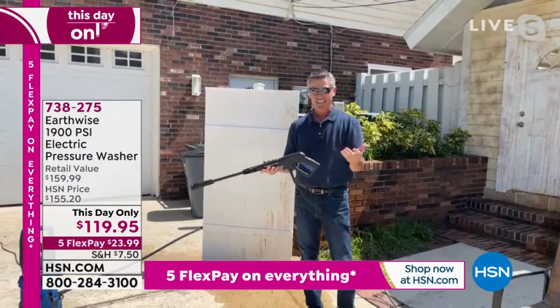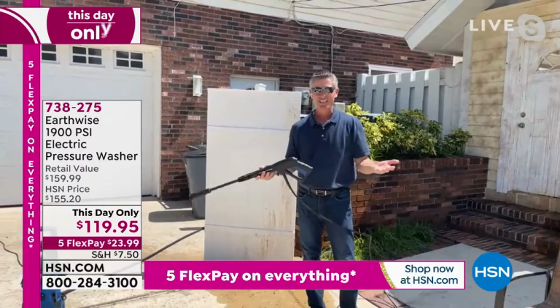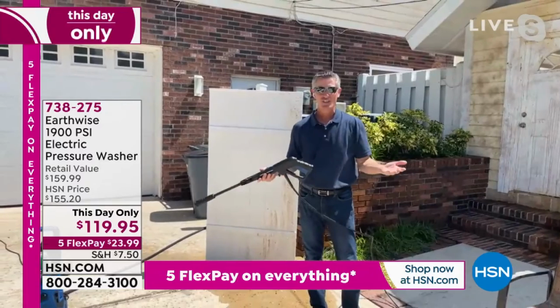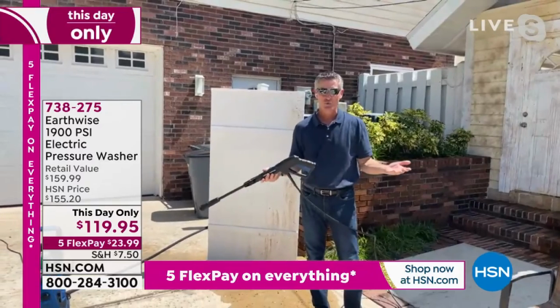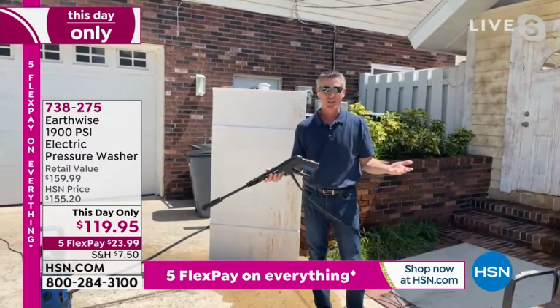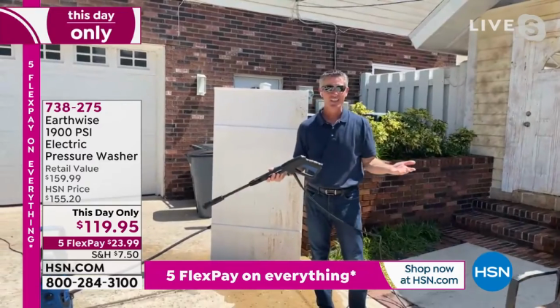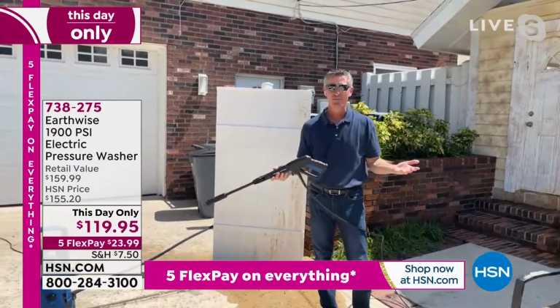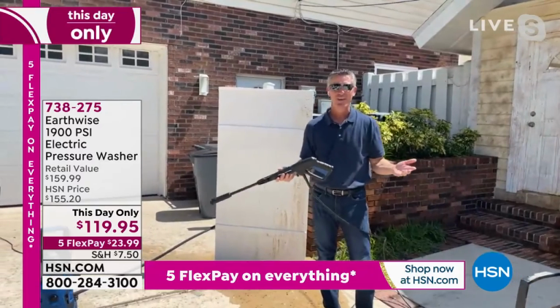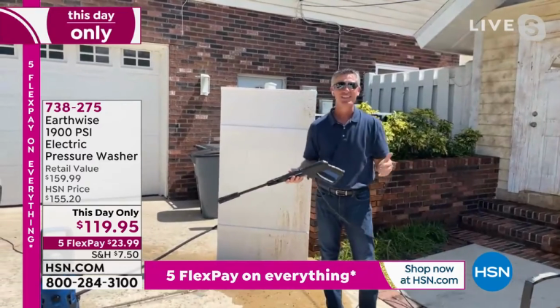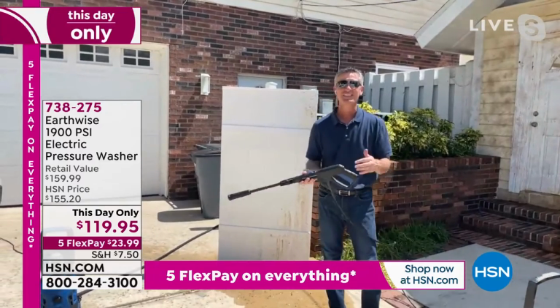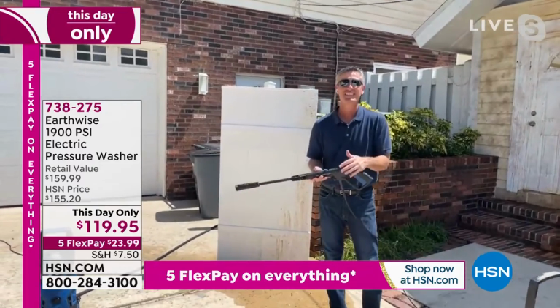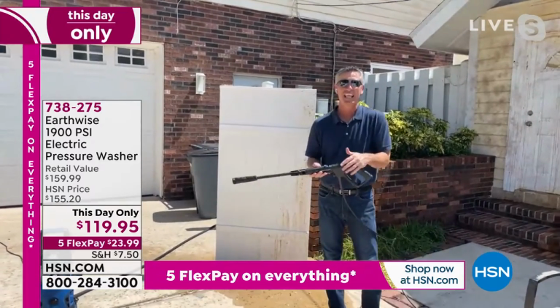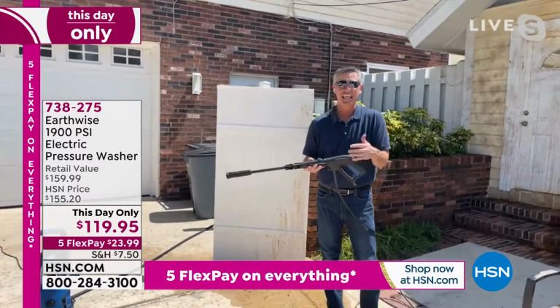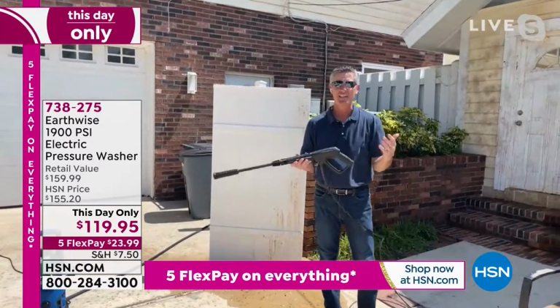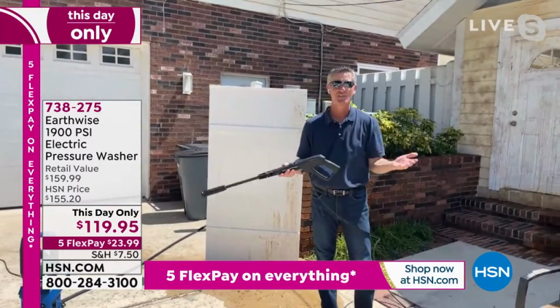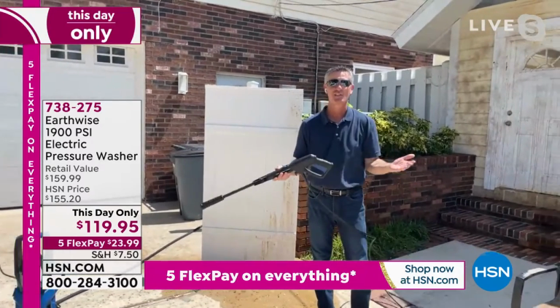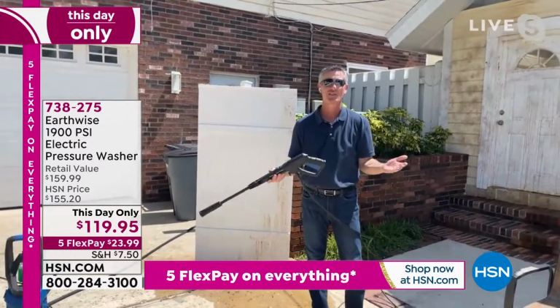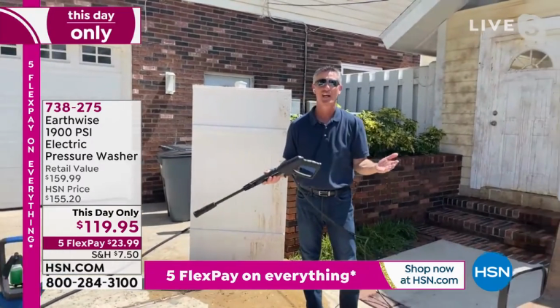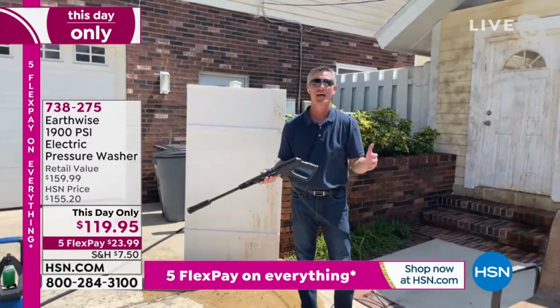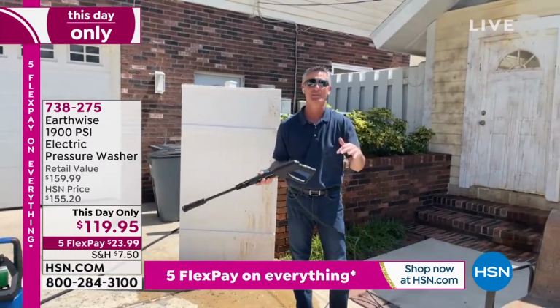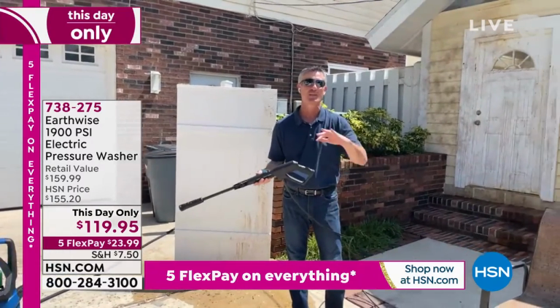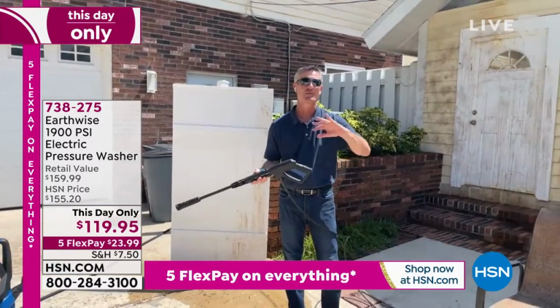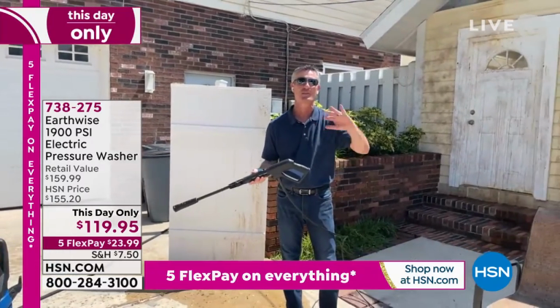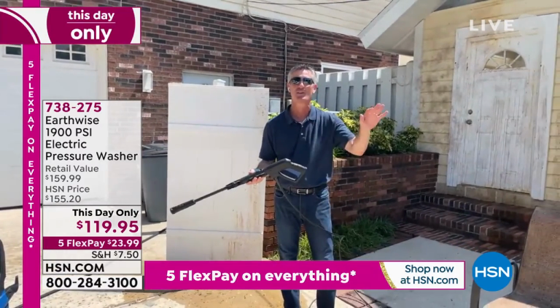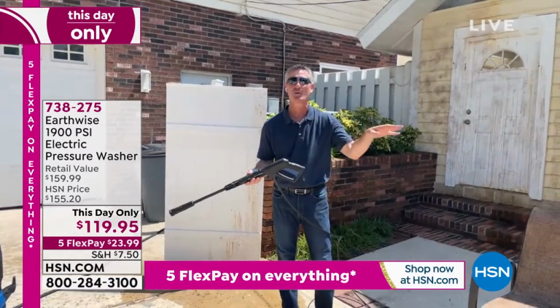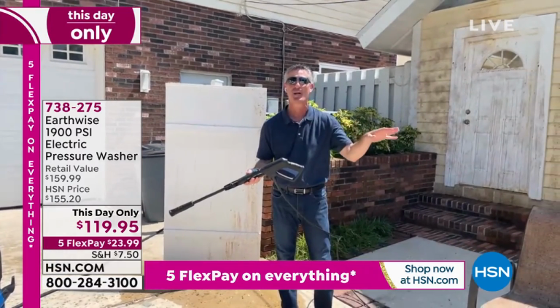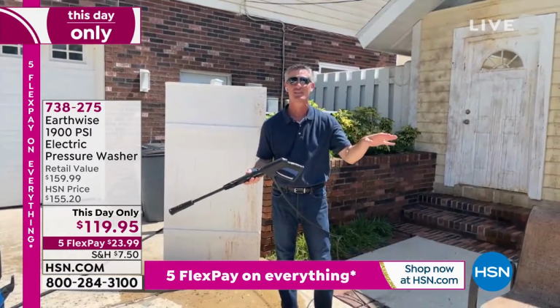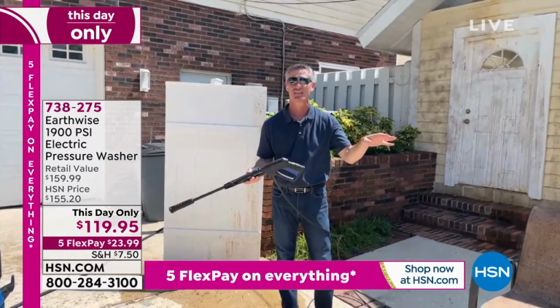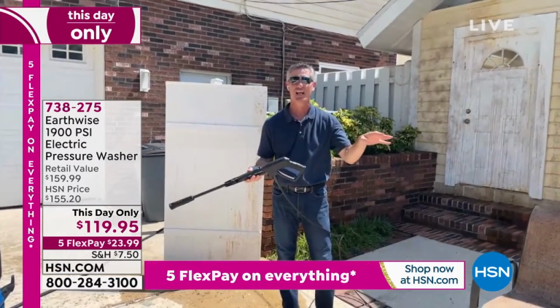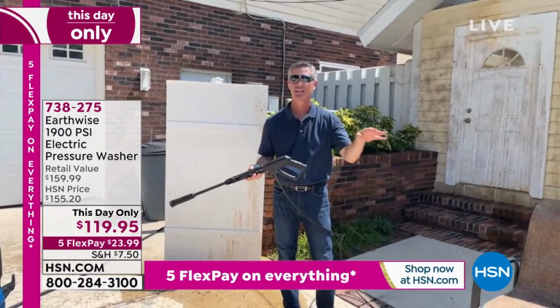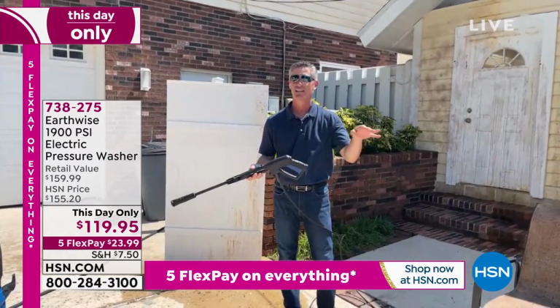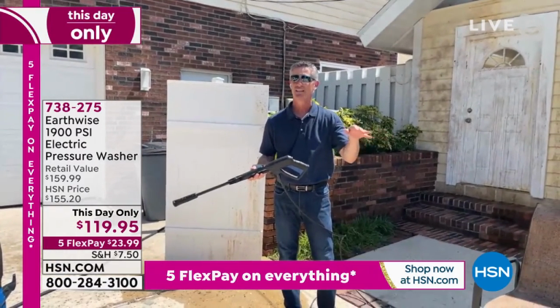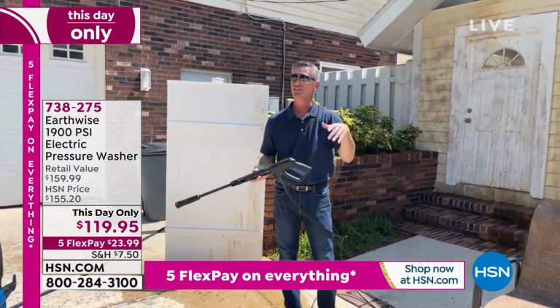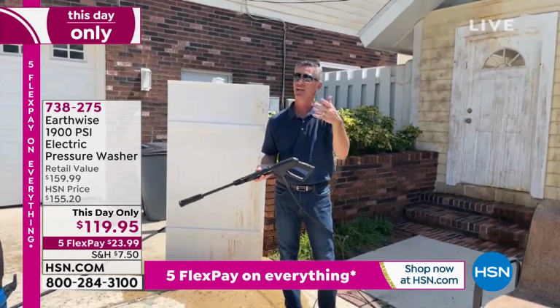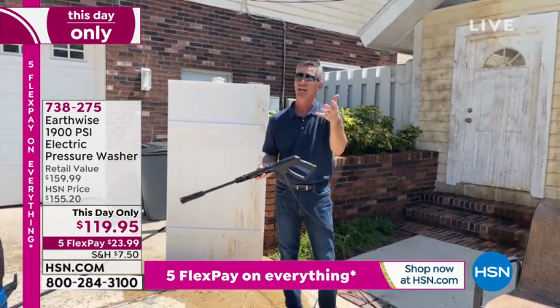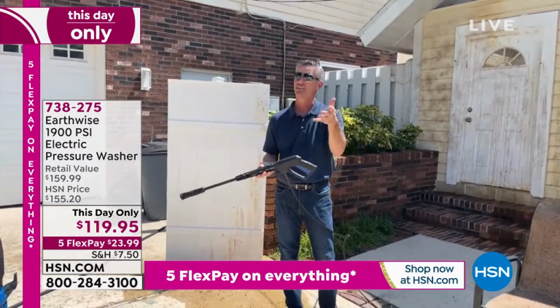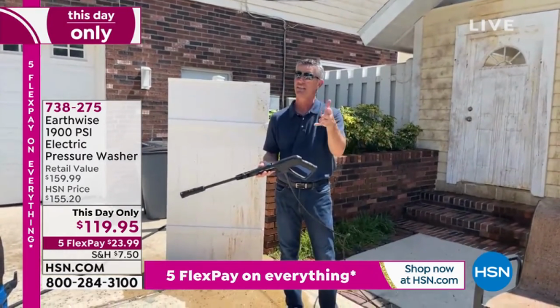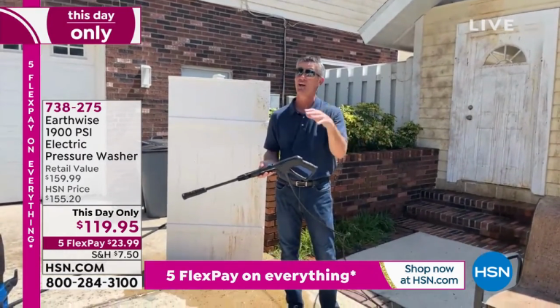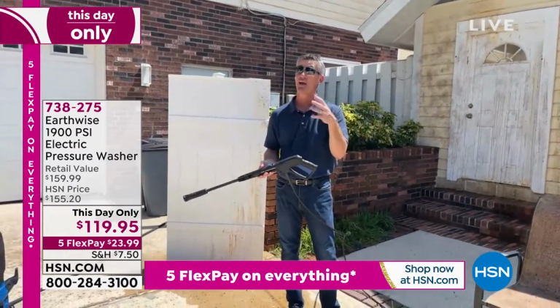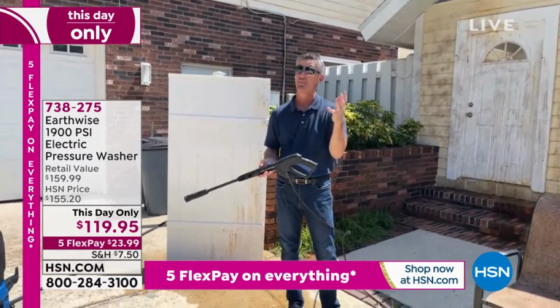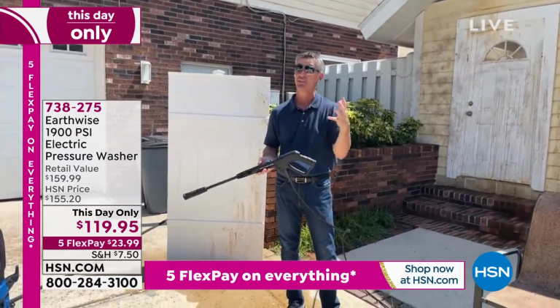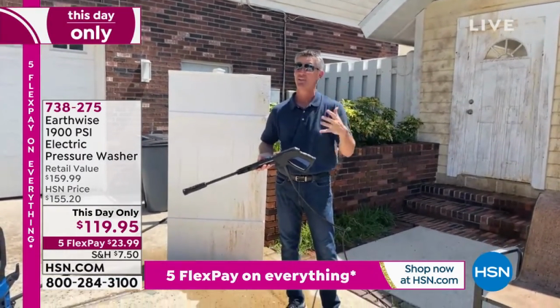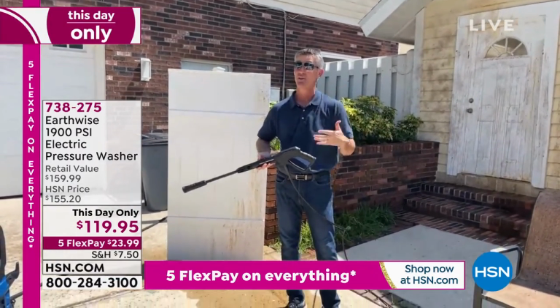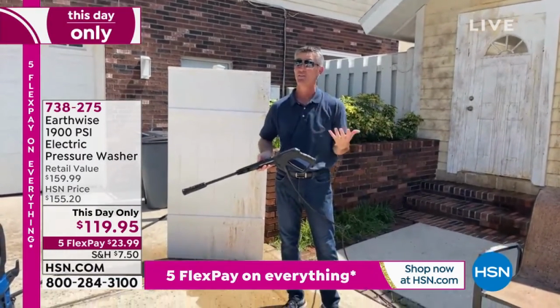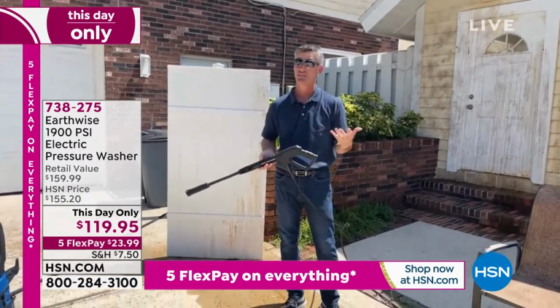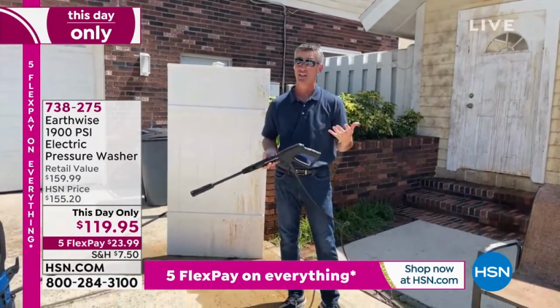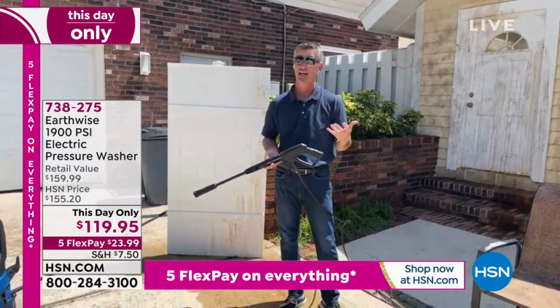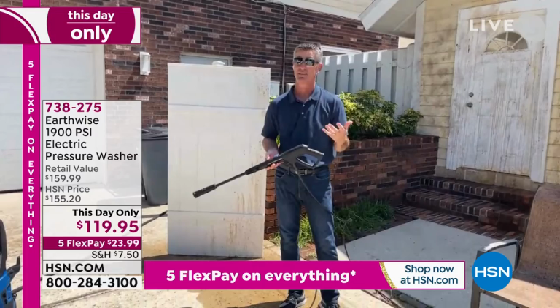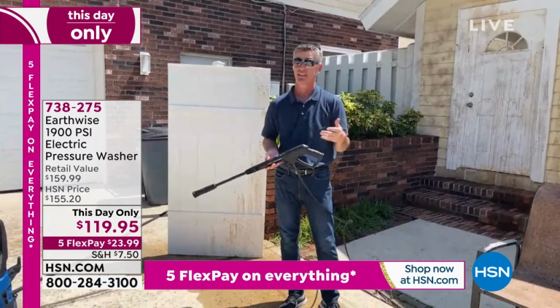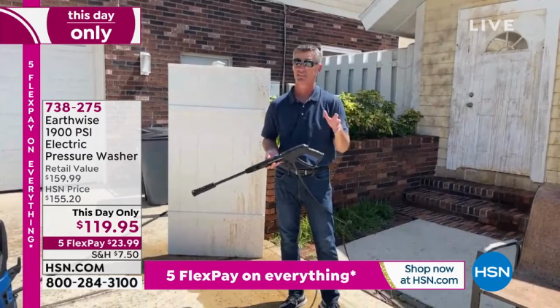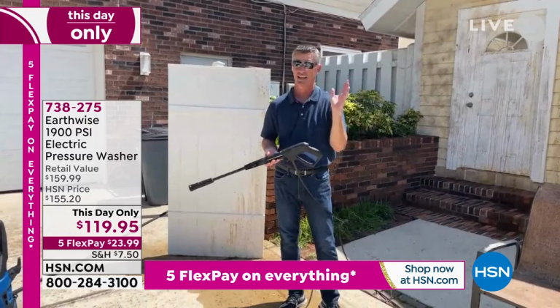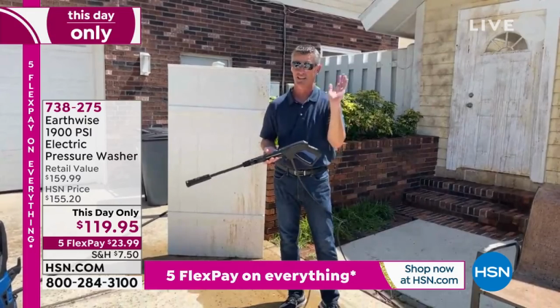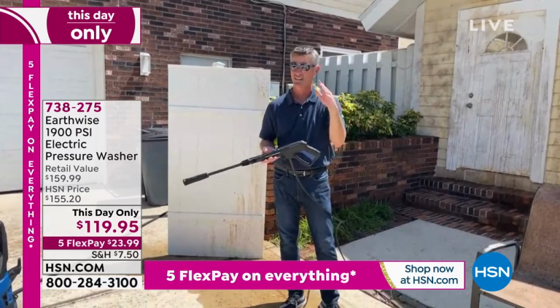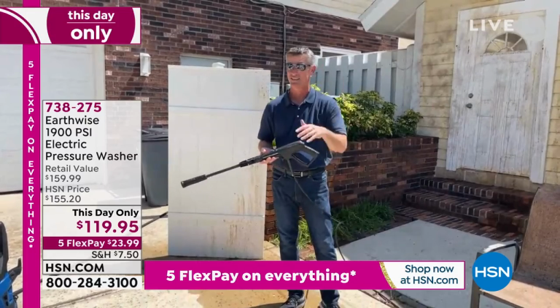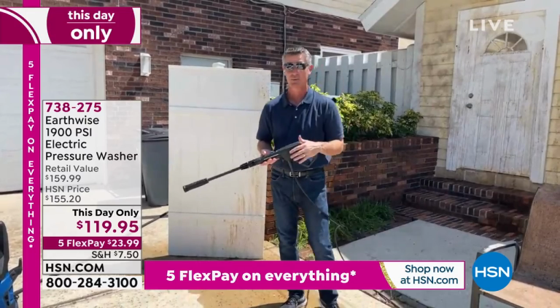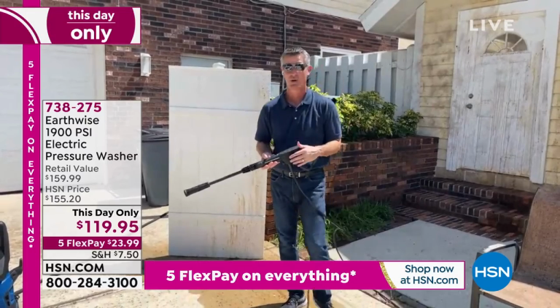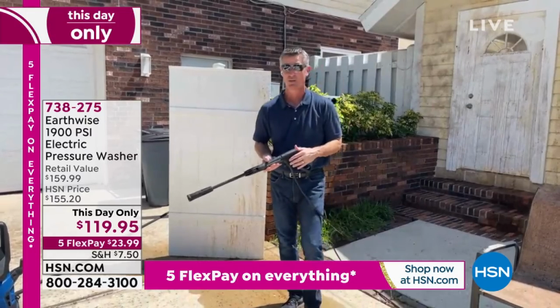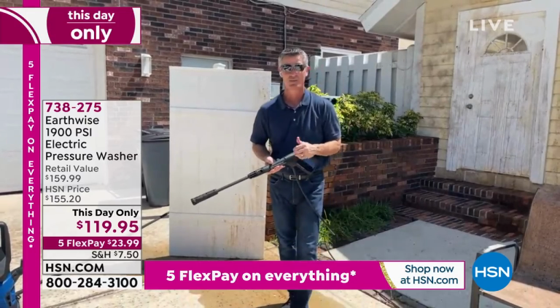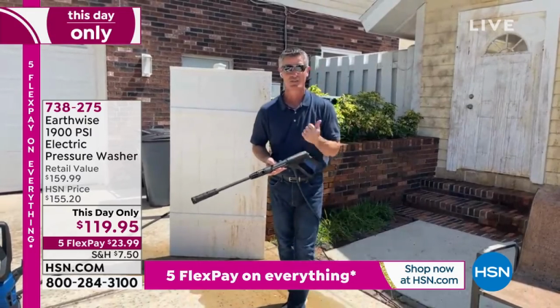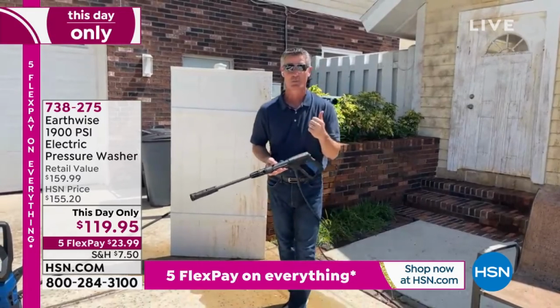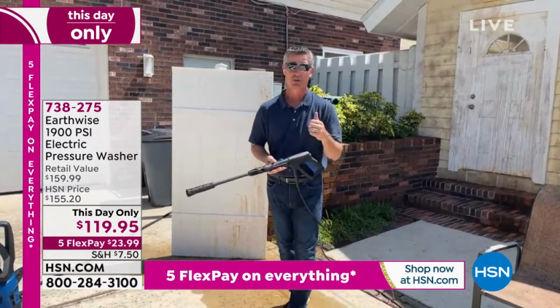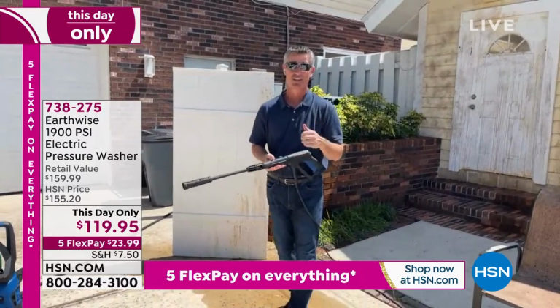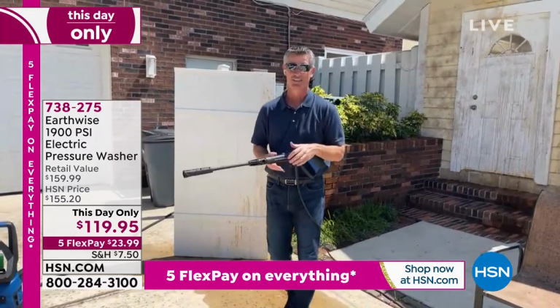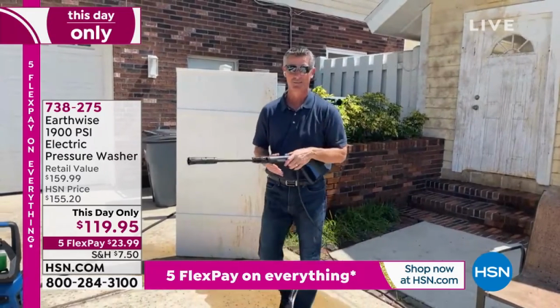This is really fun. This is the easiest job that you have to do outside. There are a lot of heavy-duty jobs outside — this isn't one of them. Super easy.